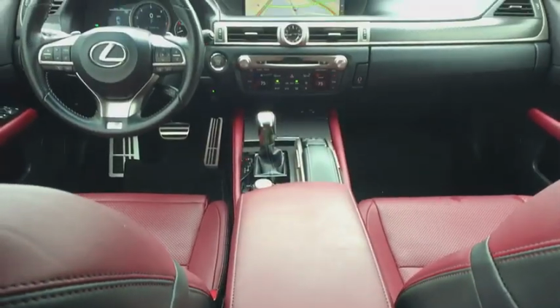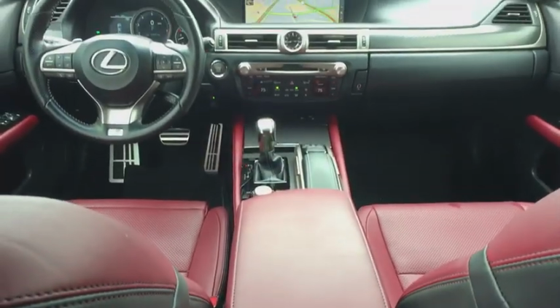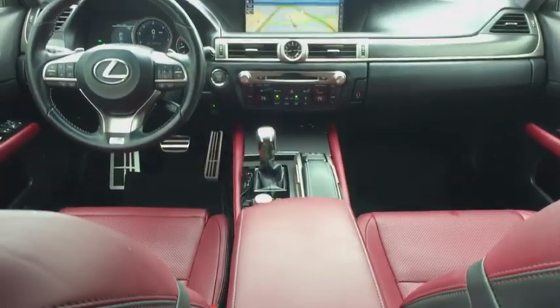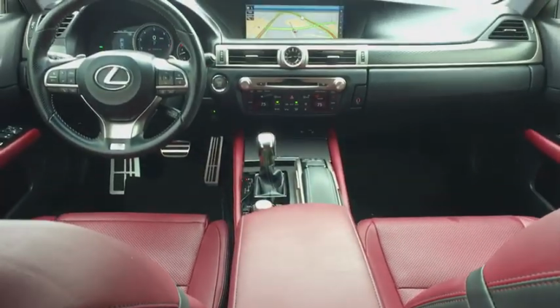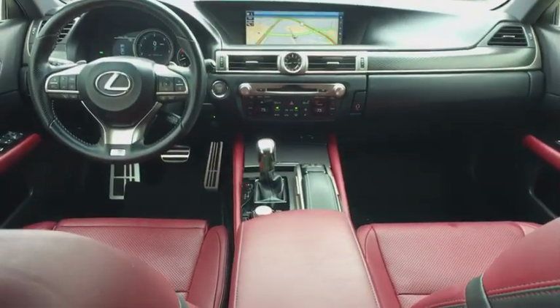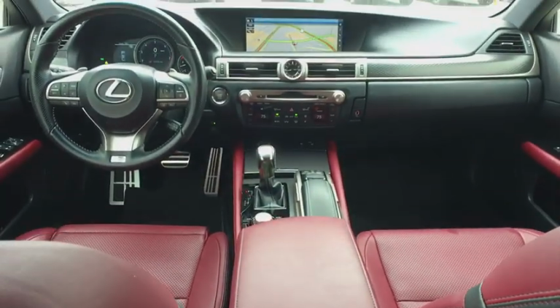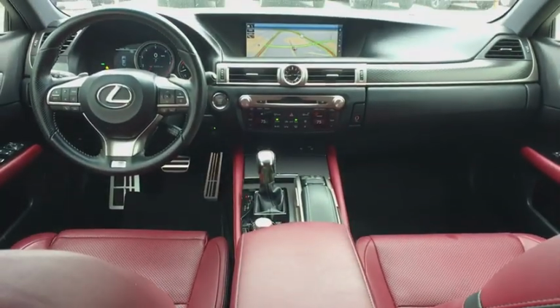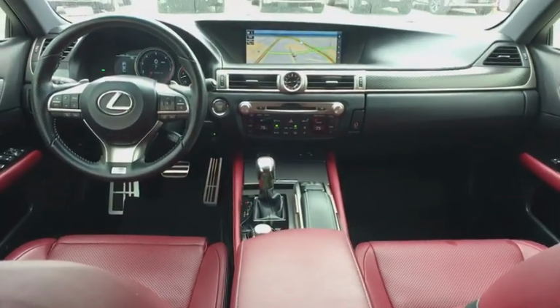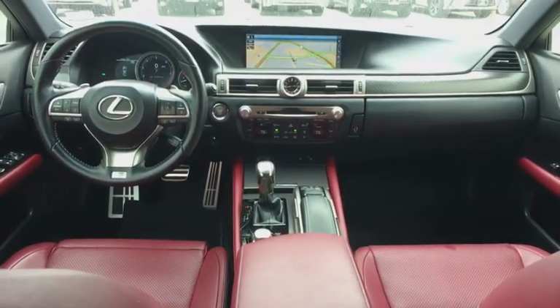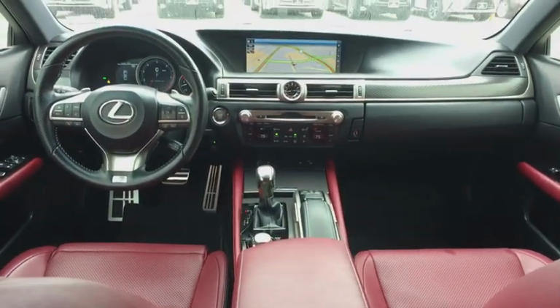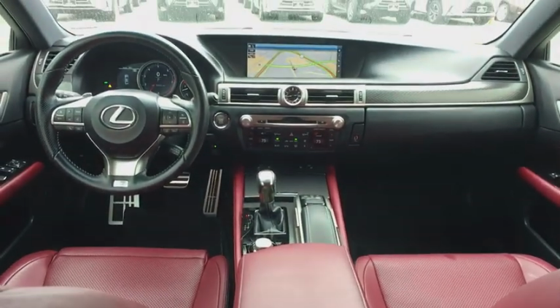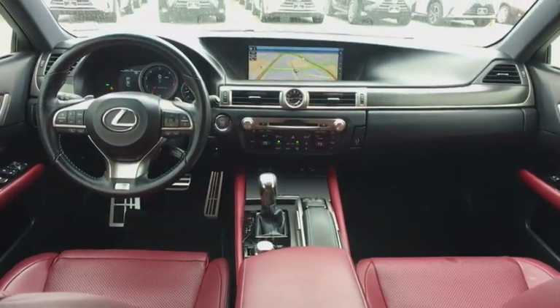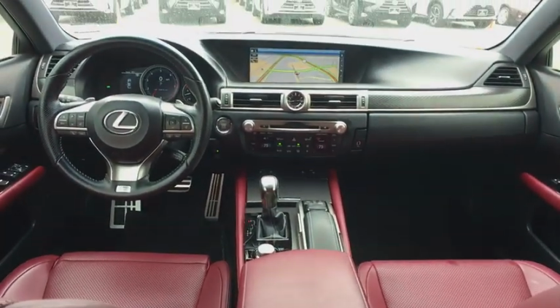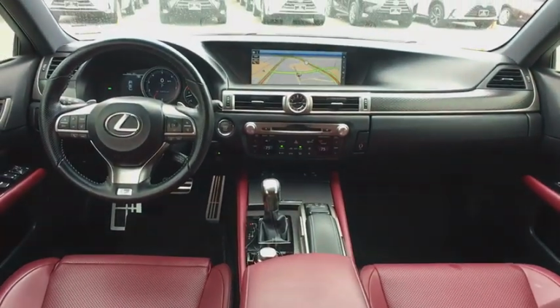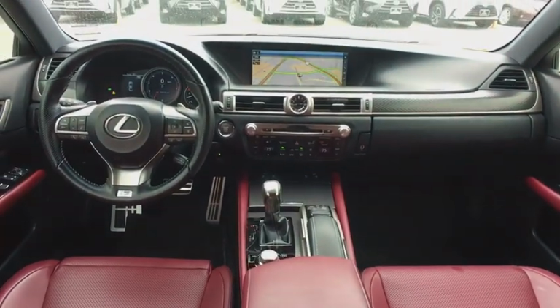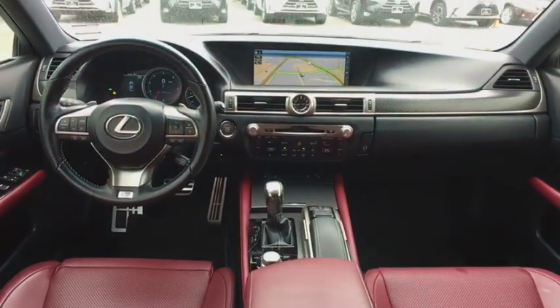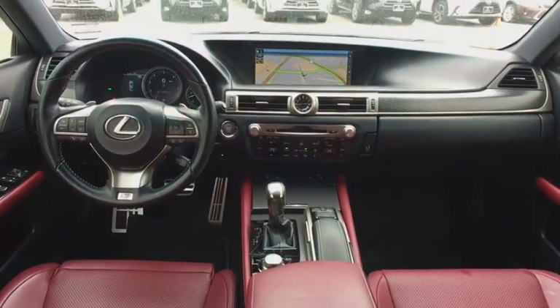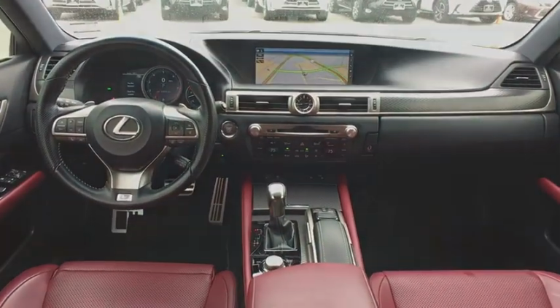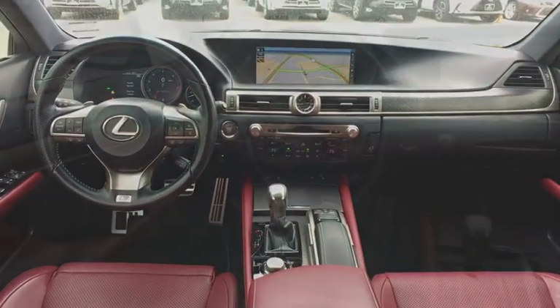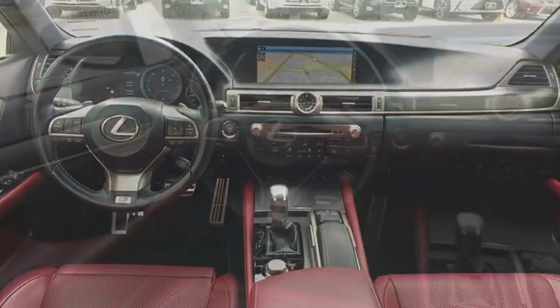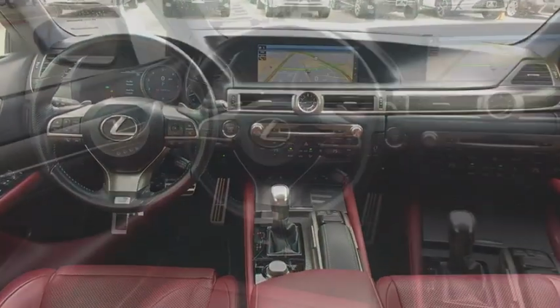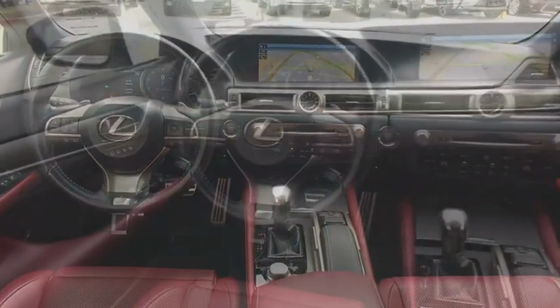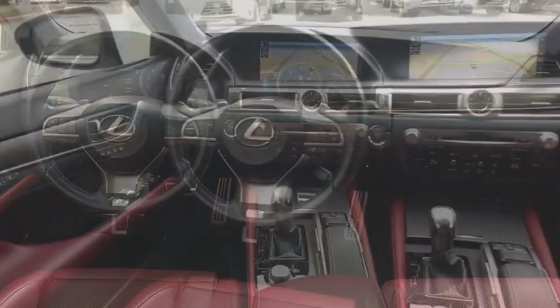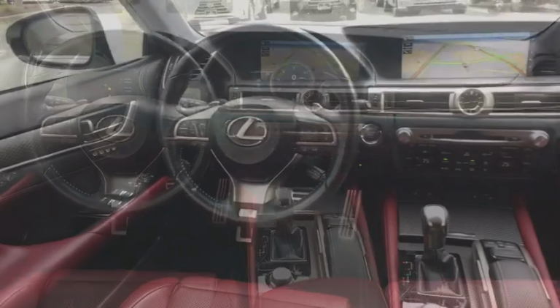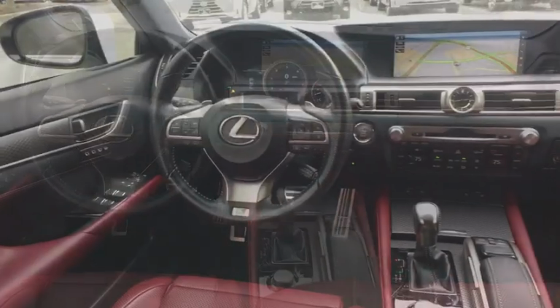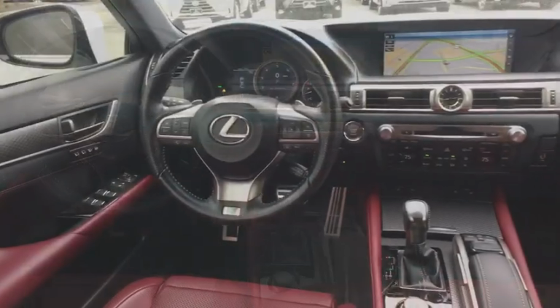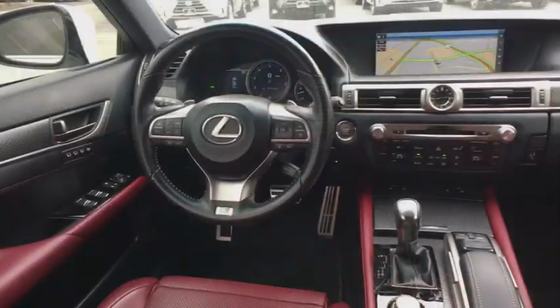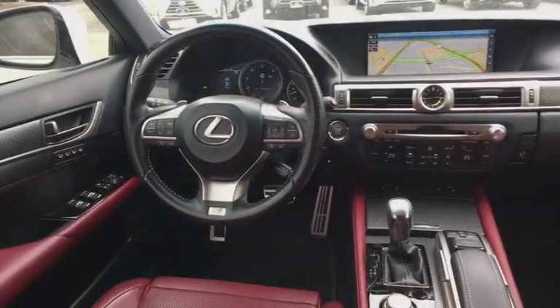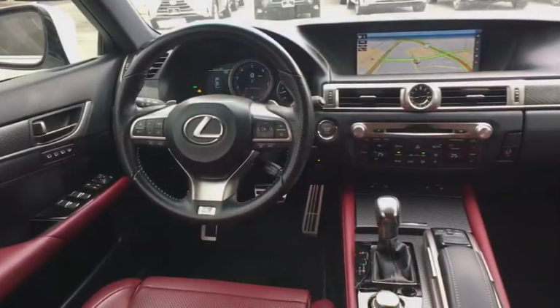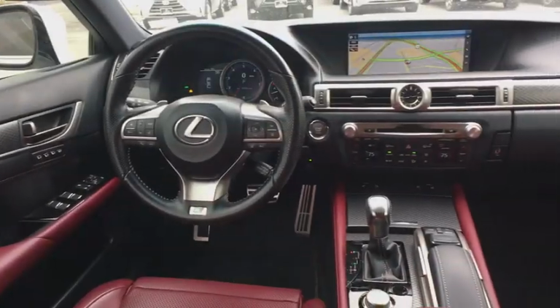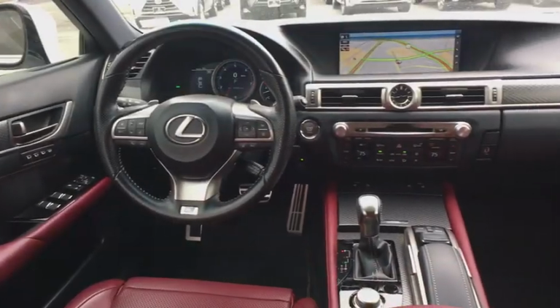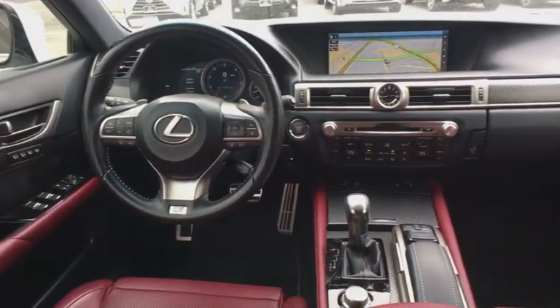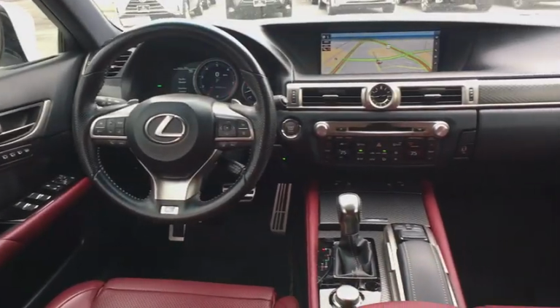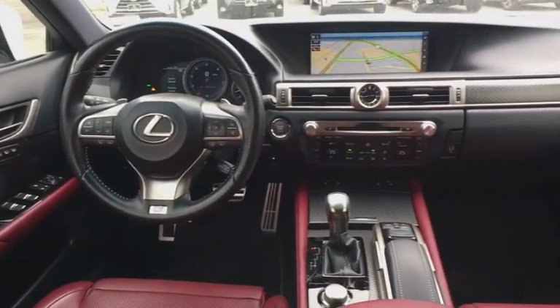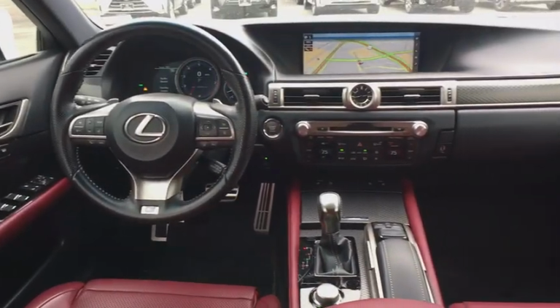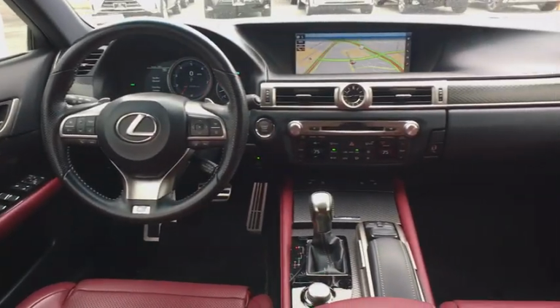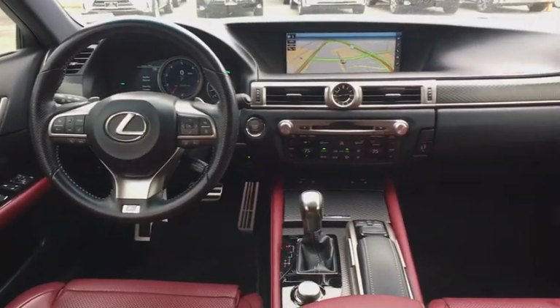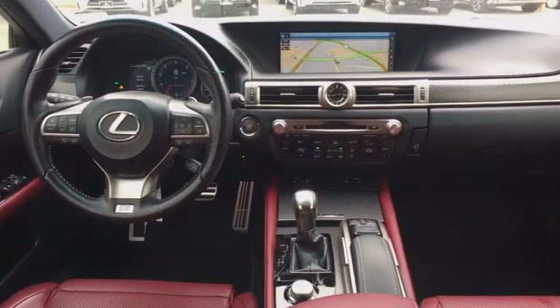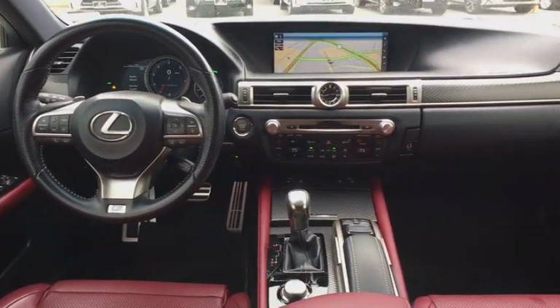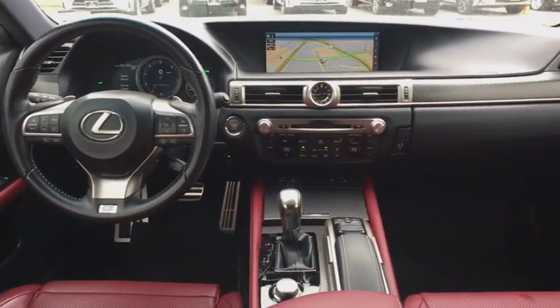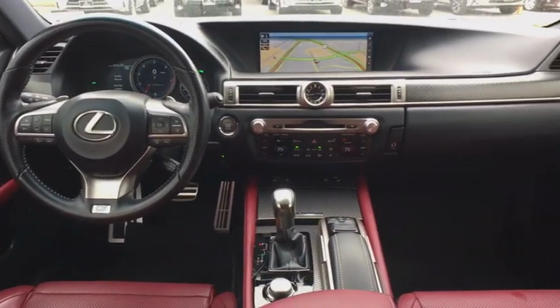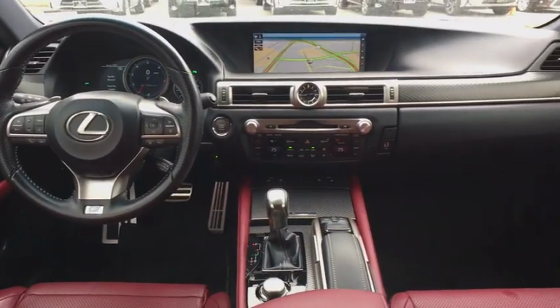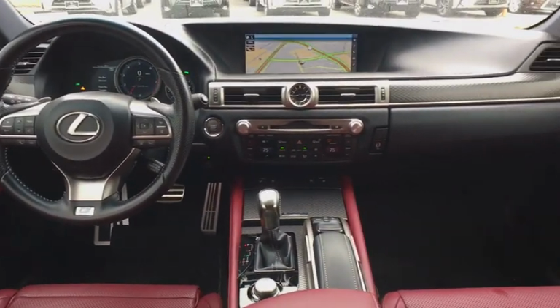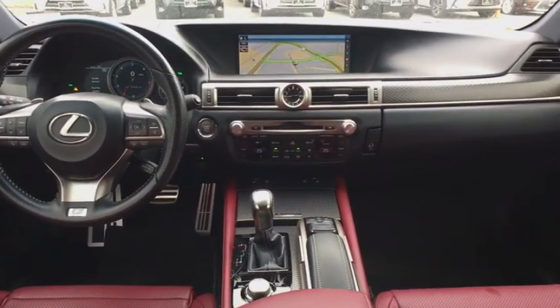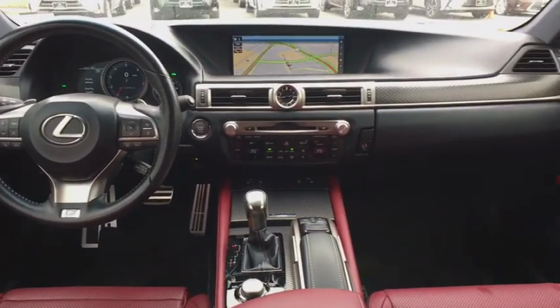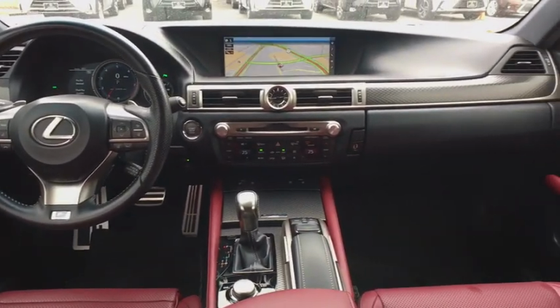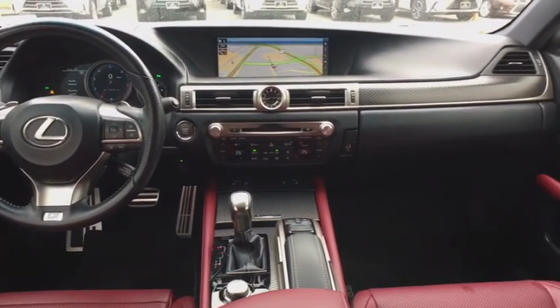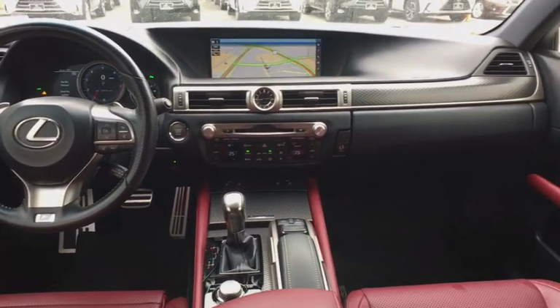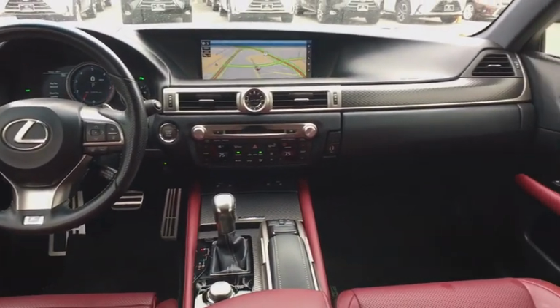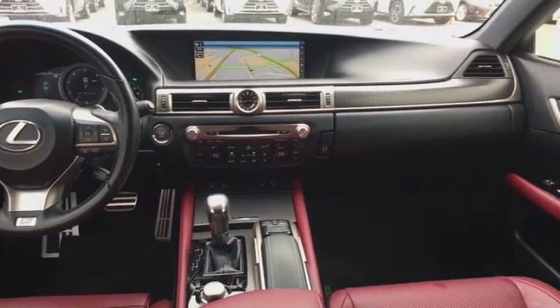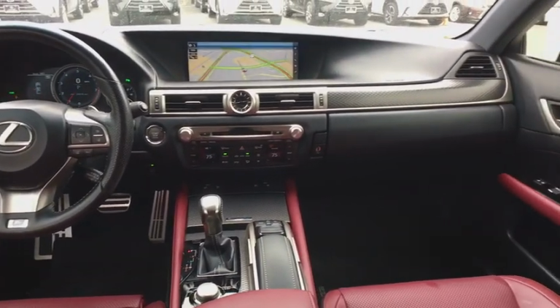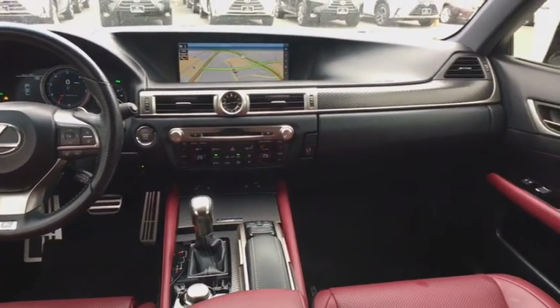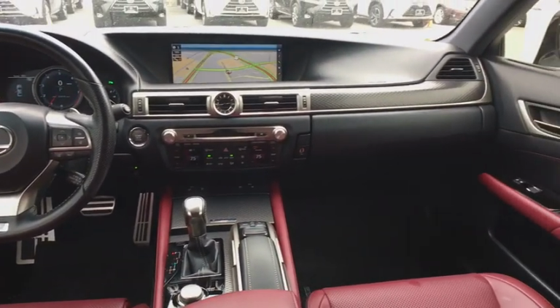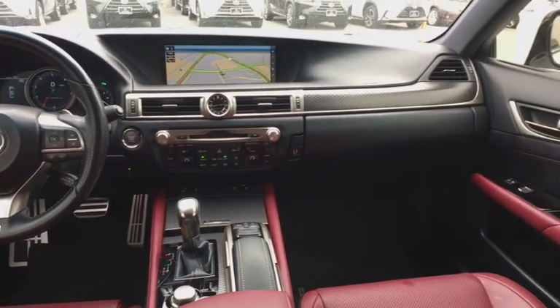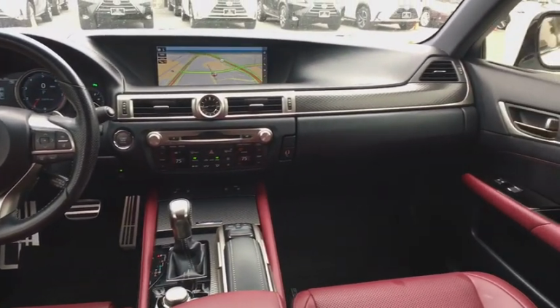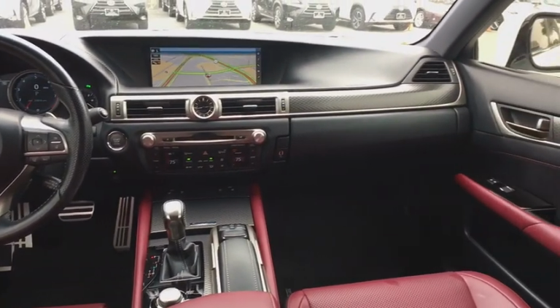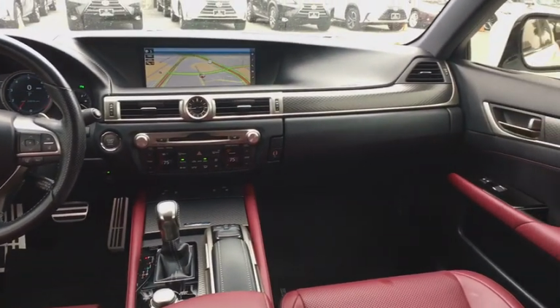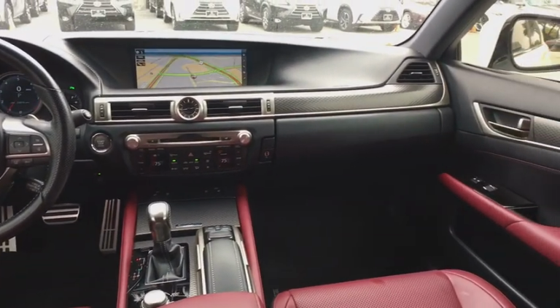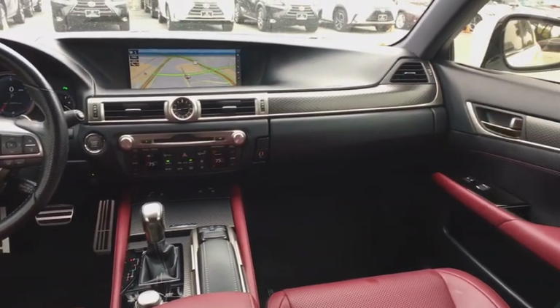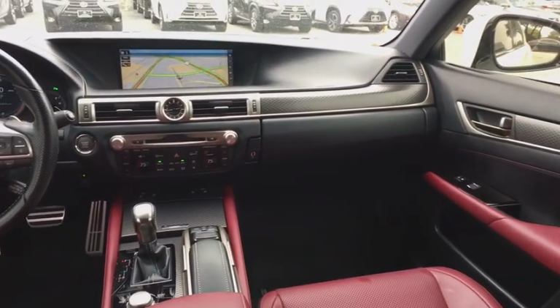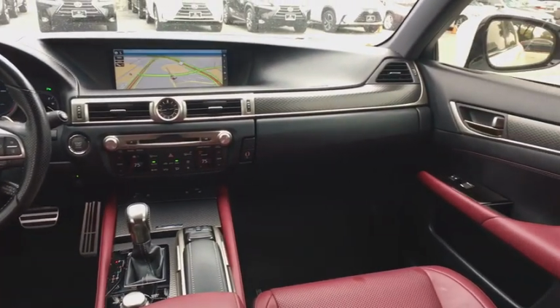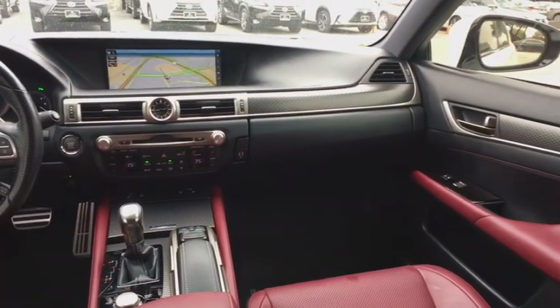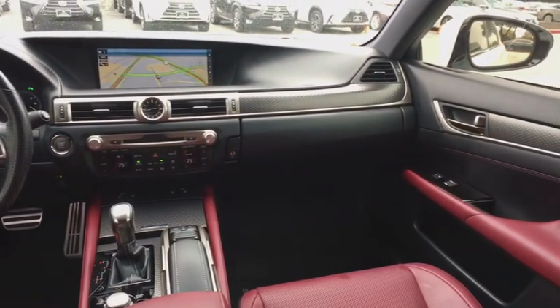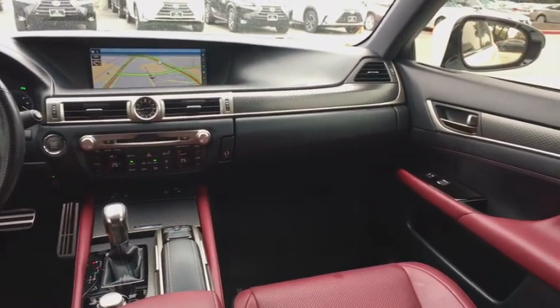Four-wheel disc brakes, center armrest, climate control, CD player, security system, heated front seat, compass.